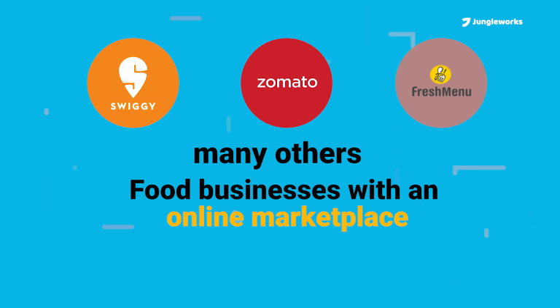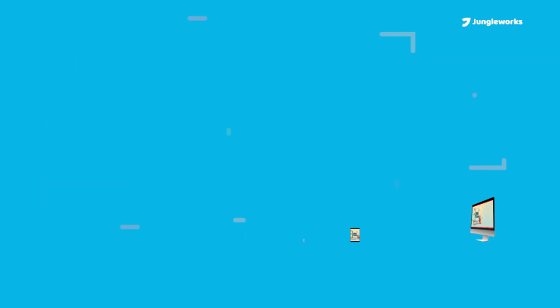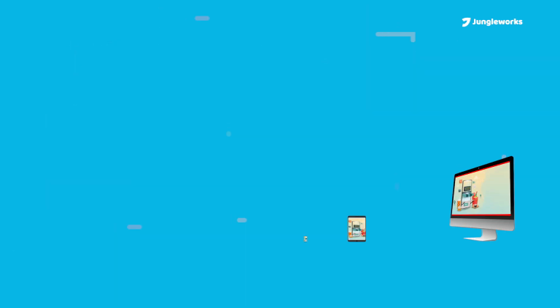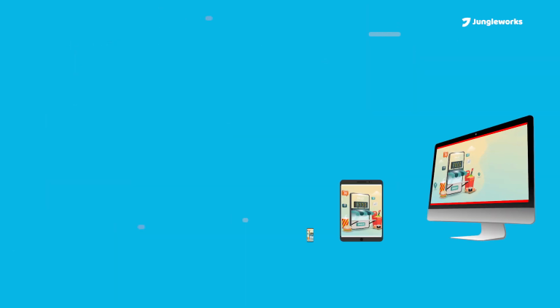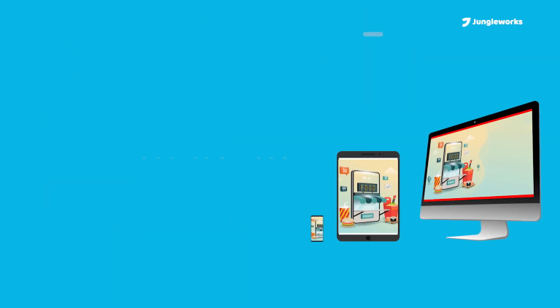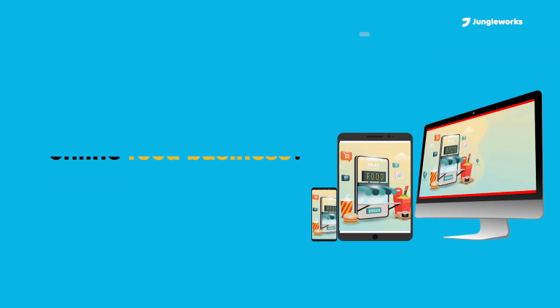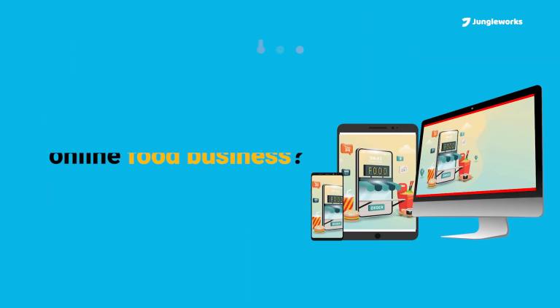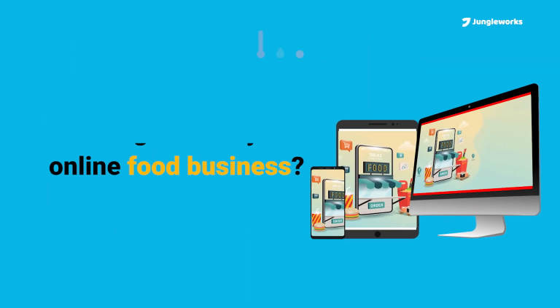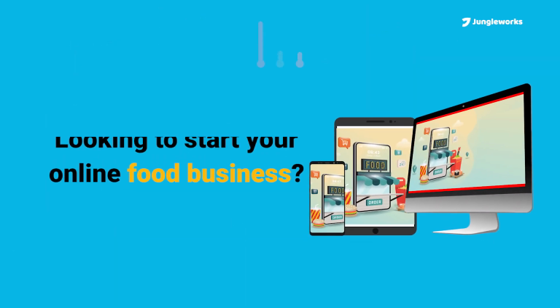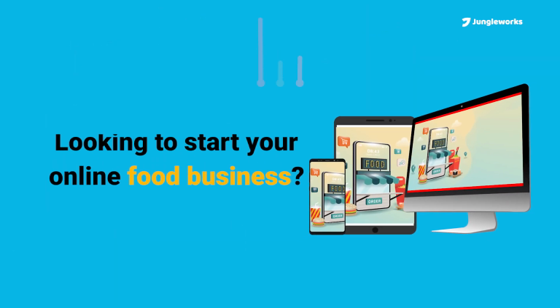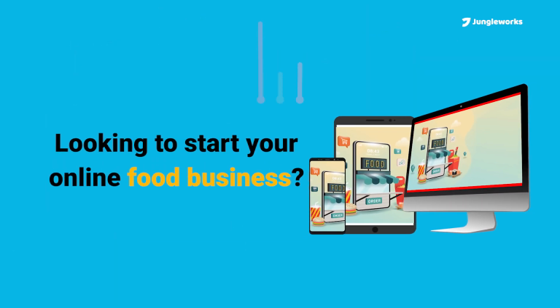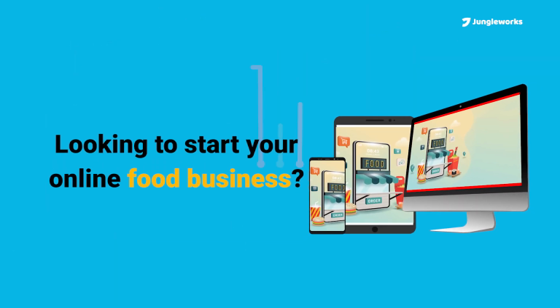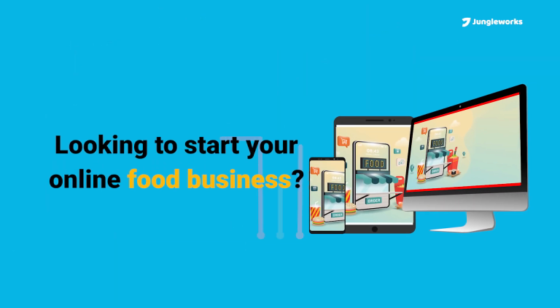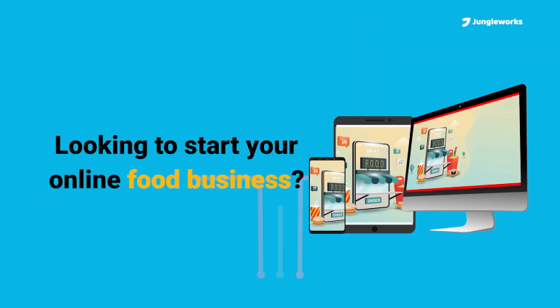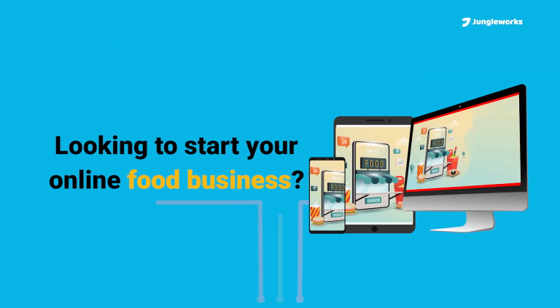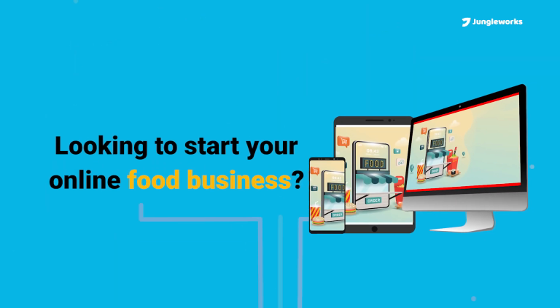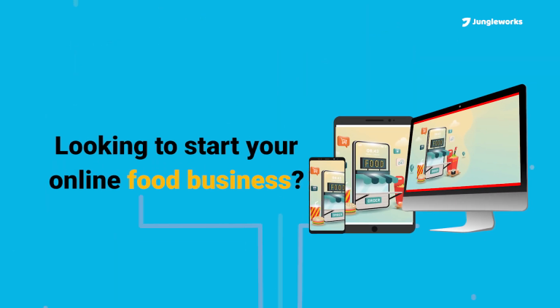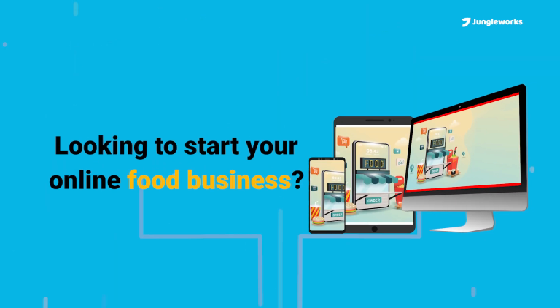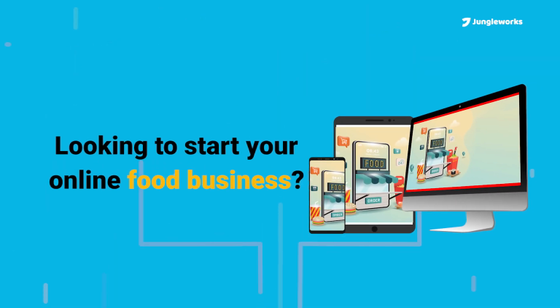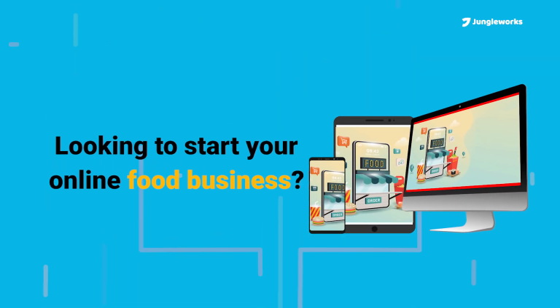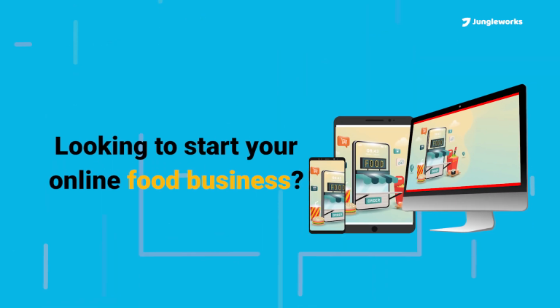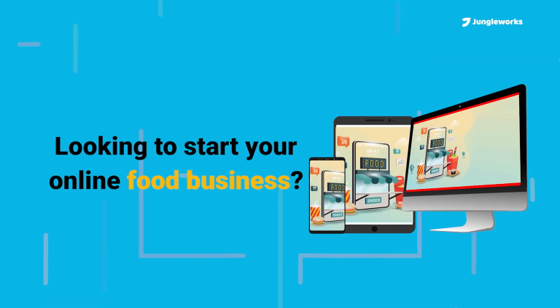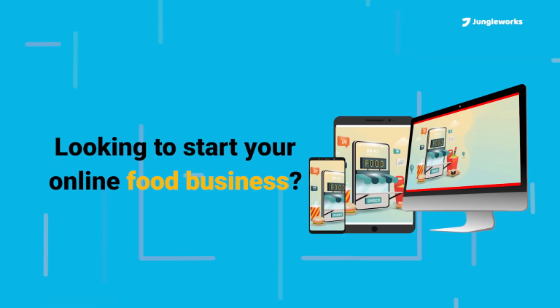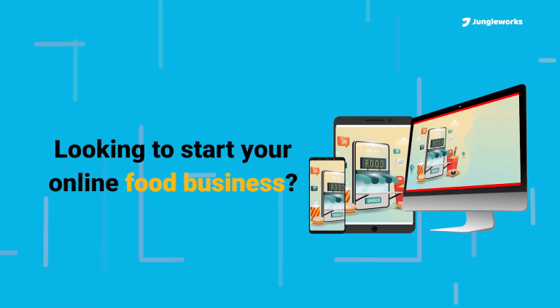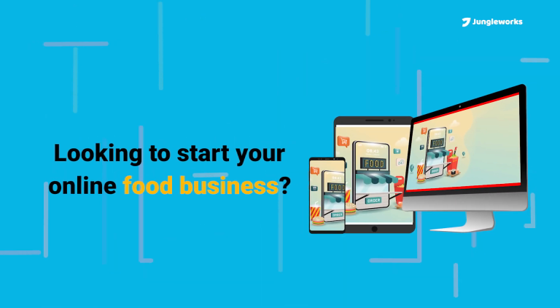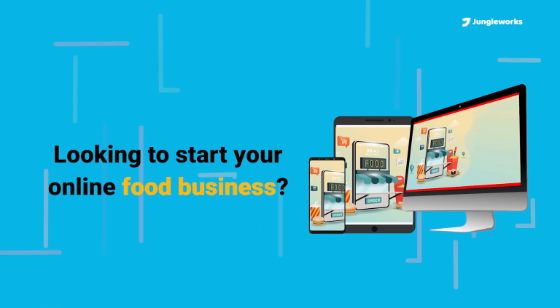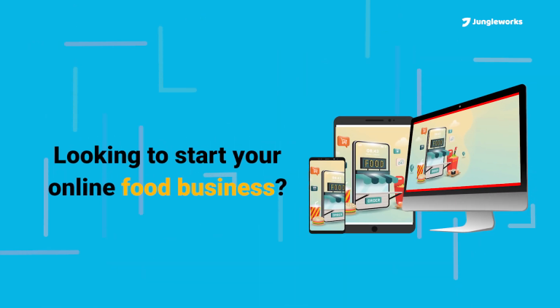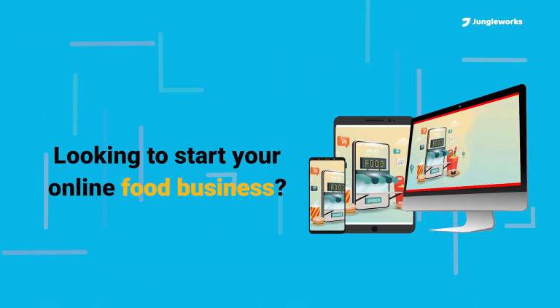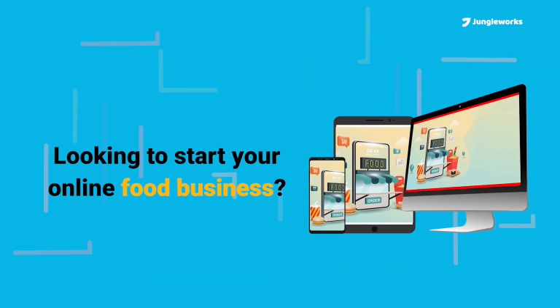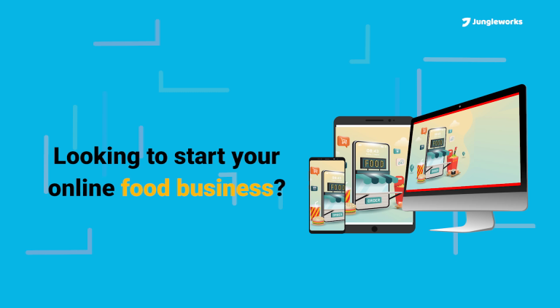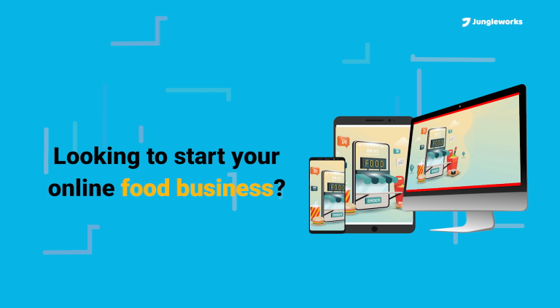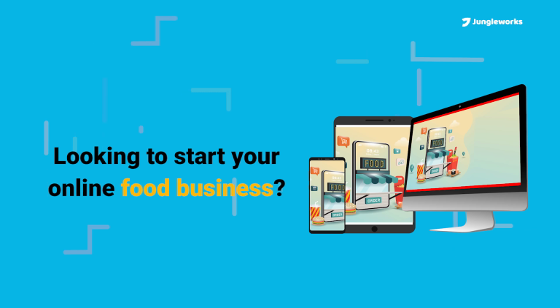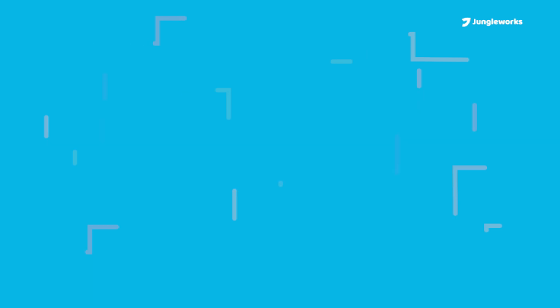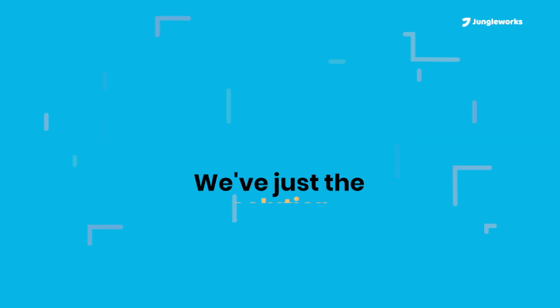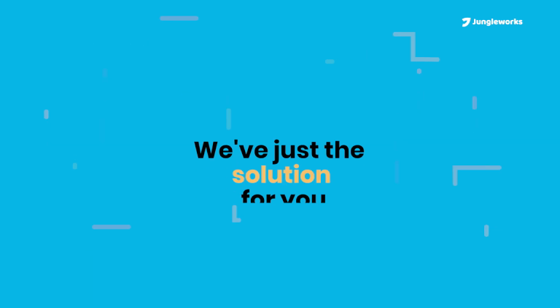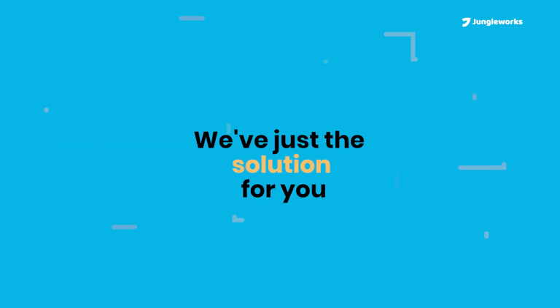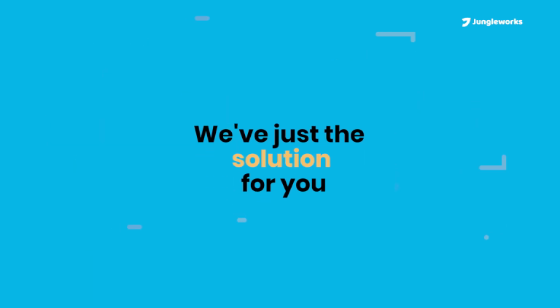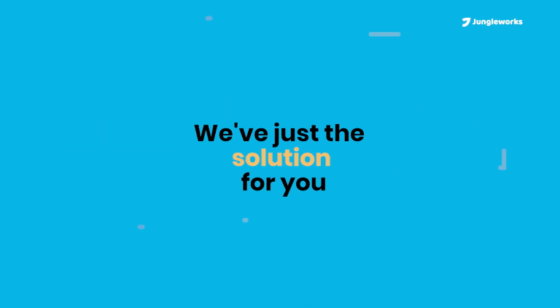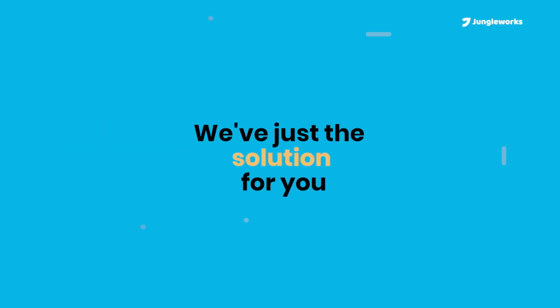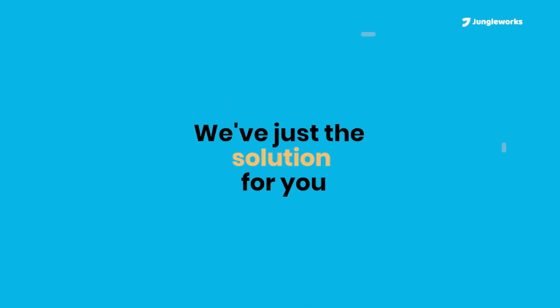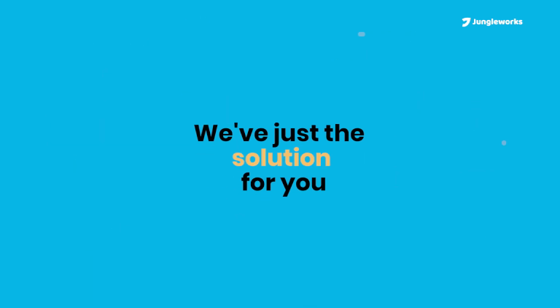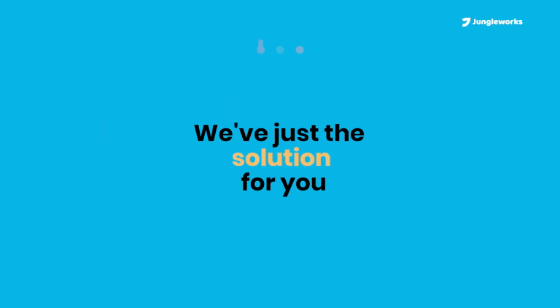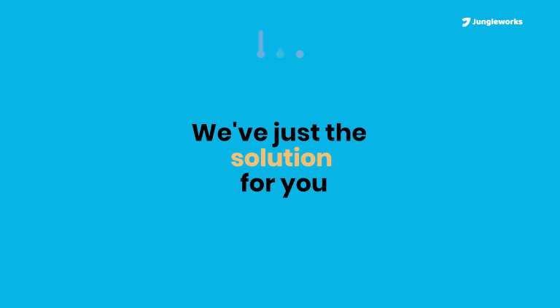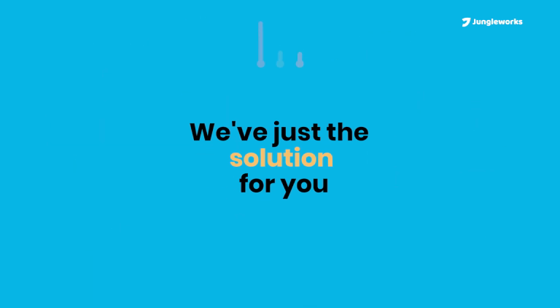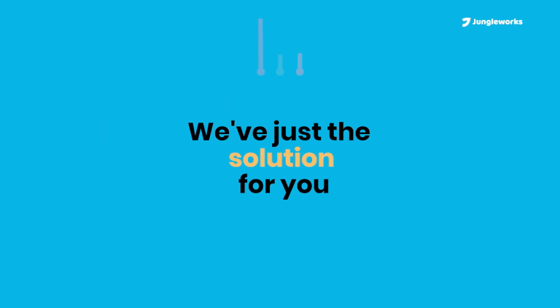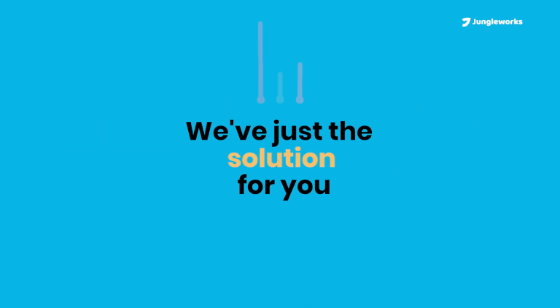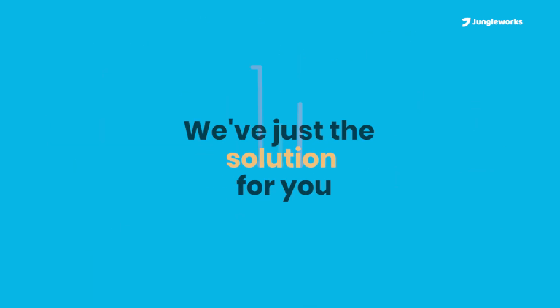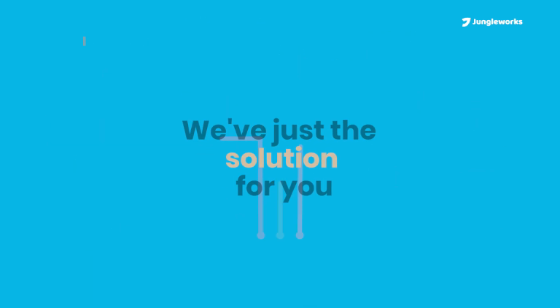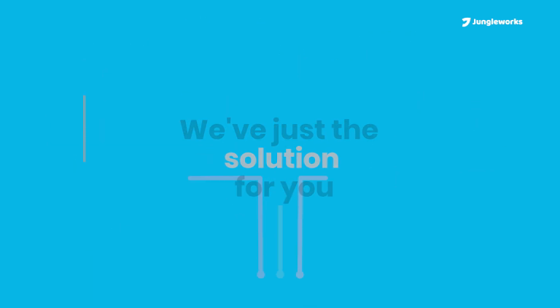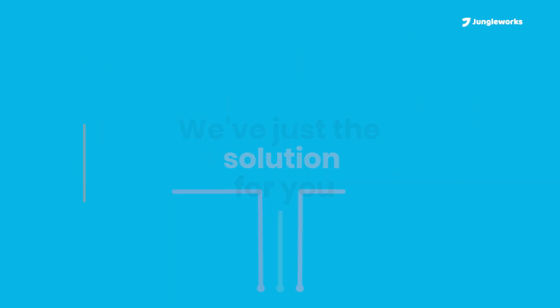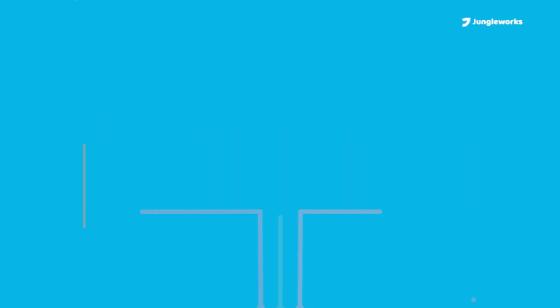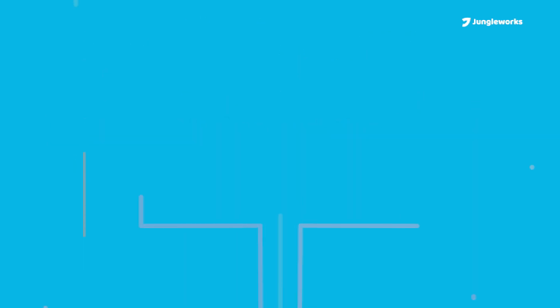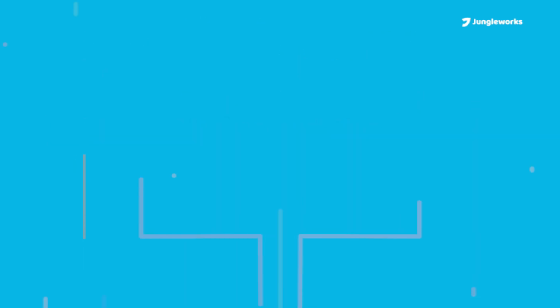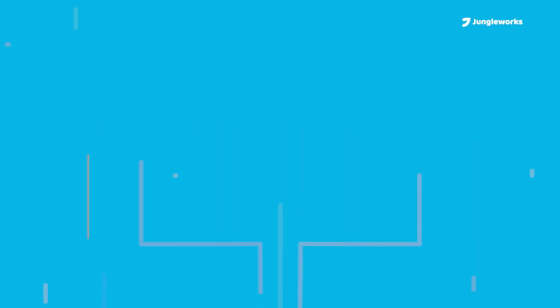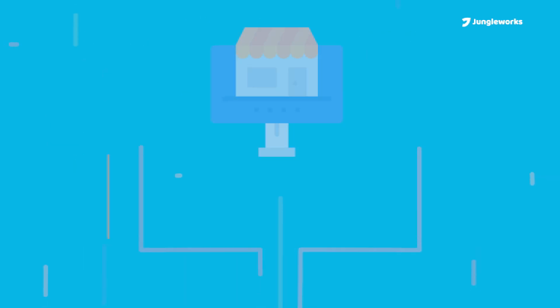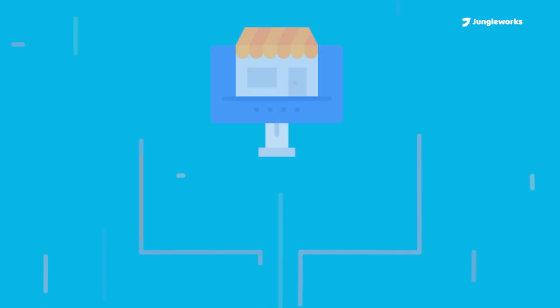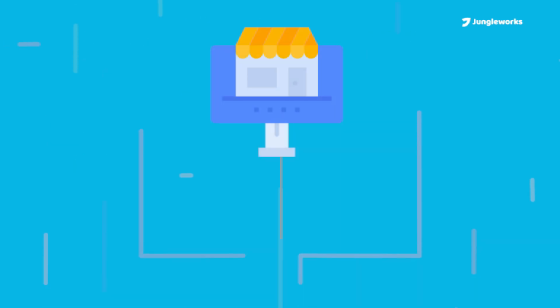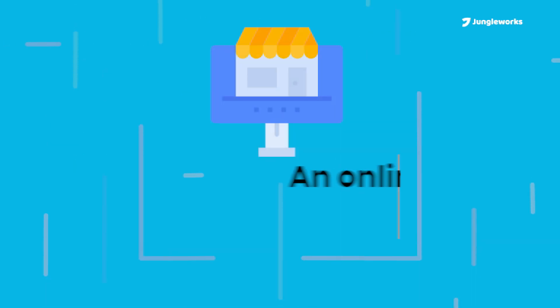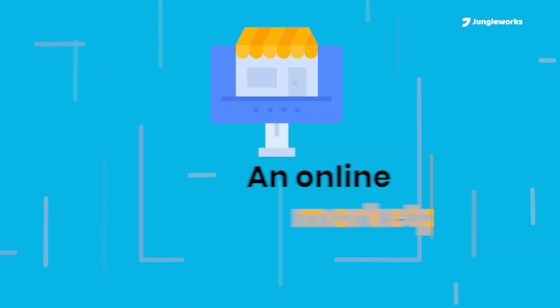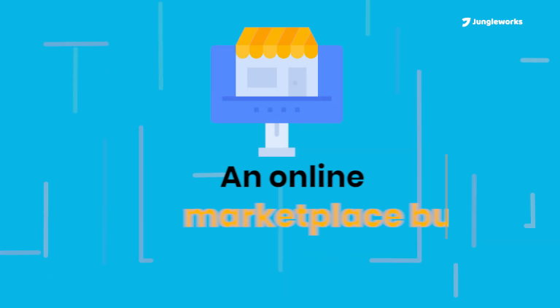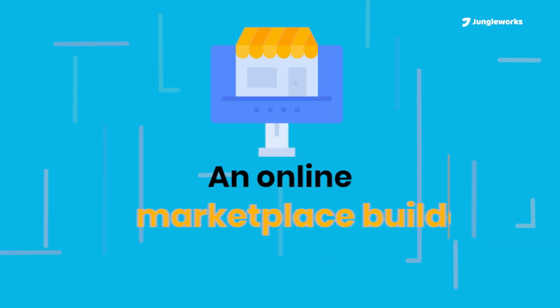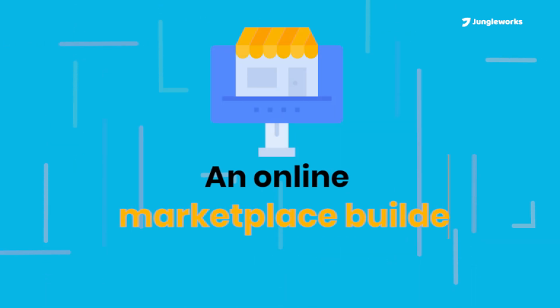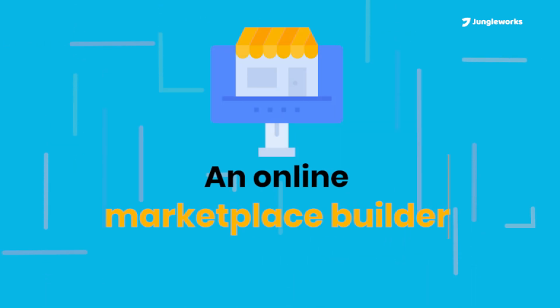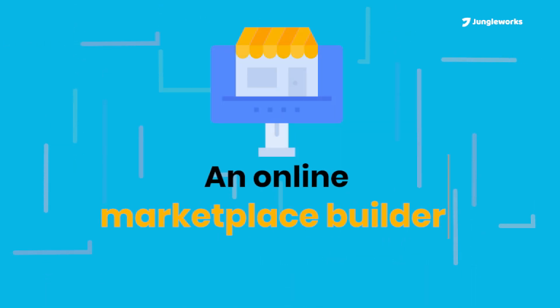If you're planning to start your own online food business, we've got just the solution for you: an online marketplace builder.